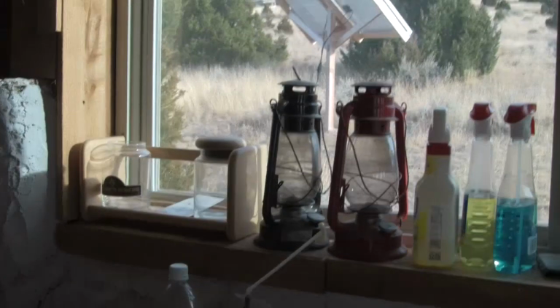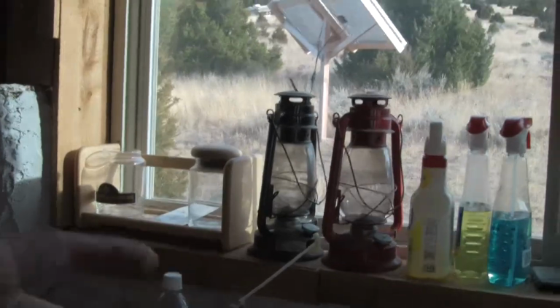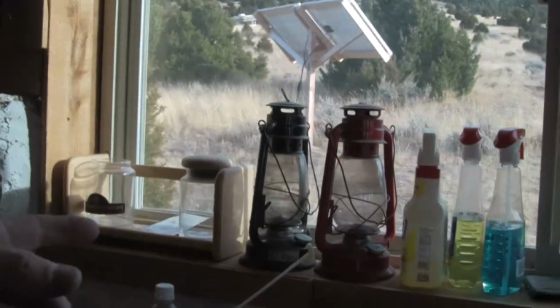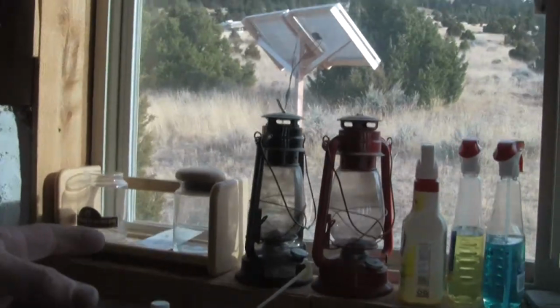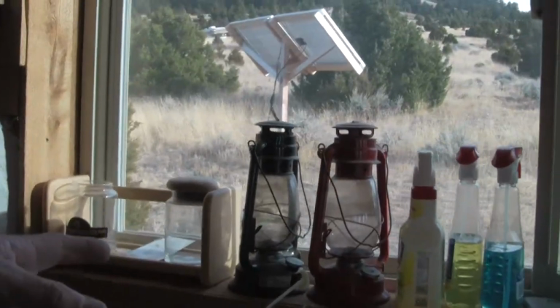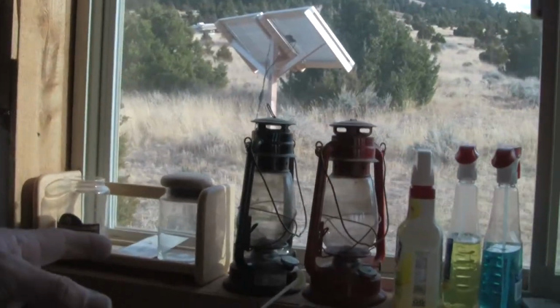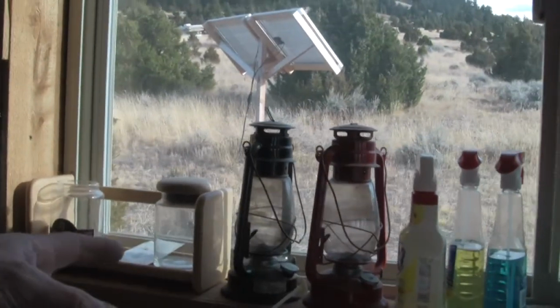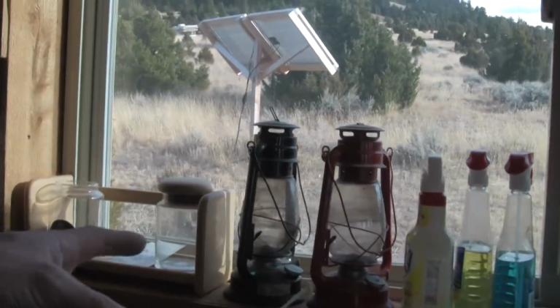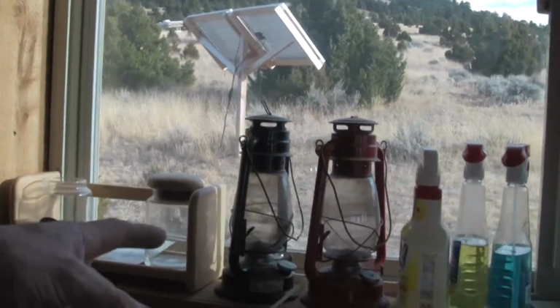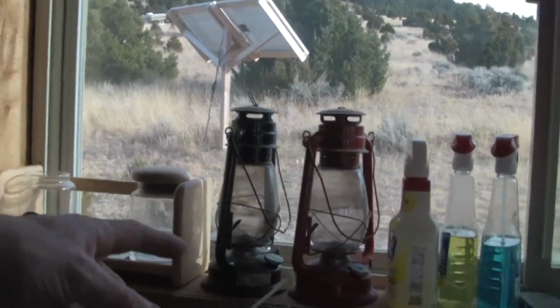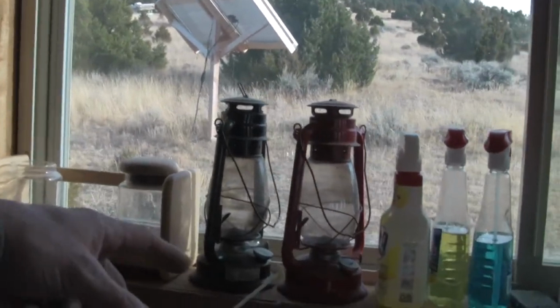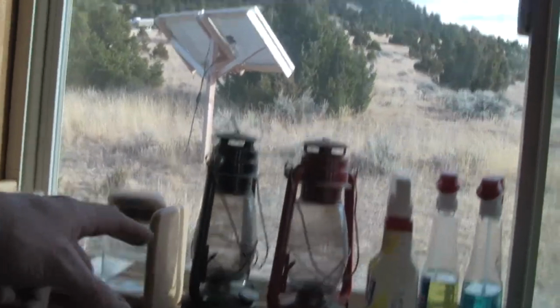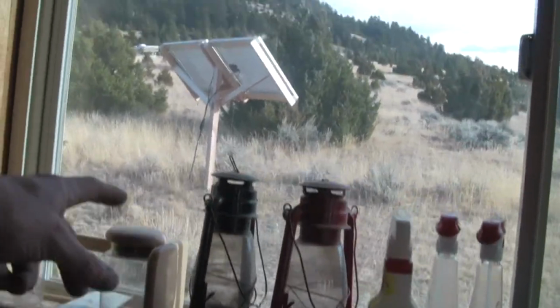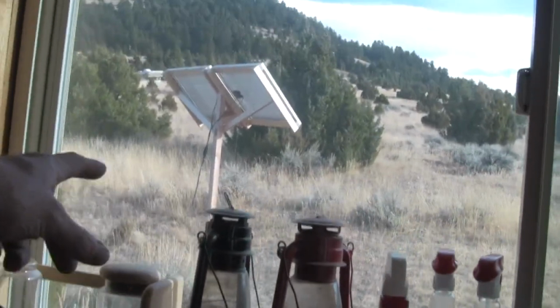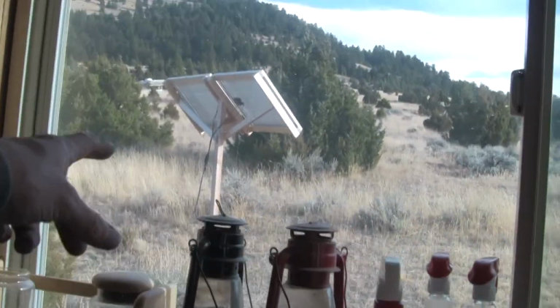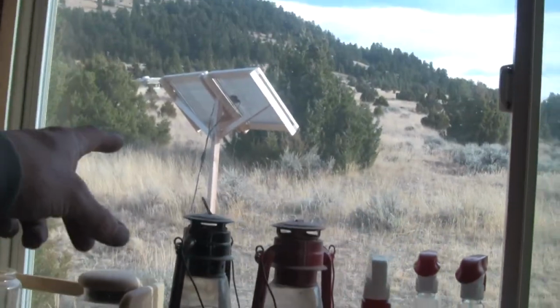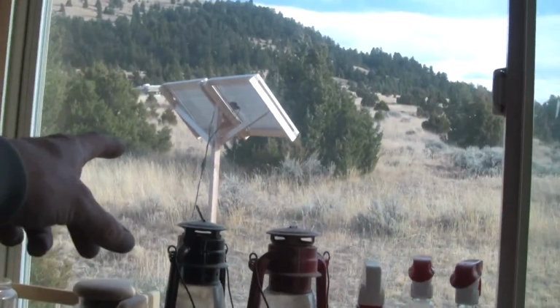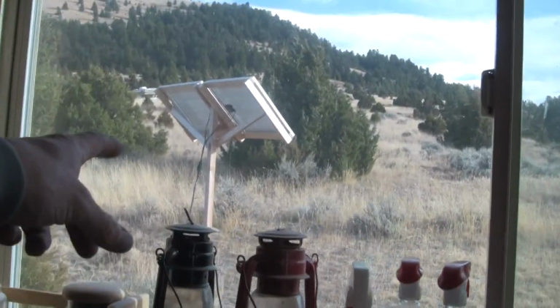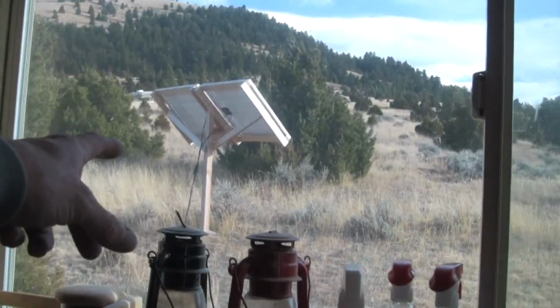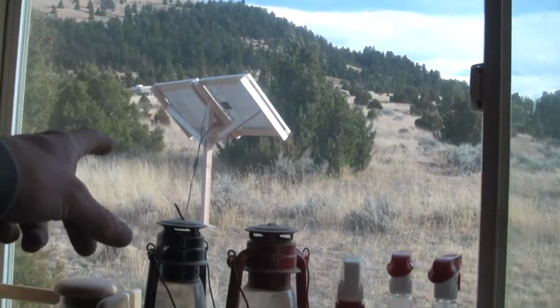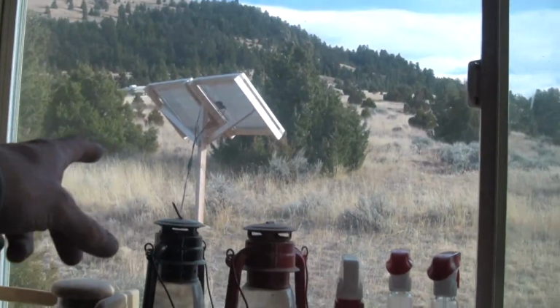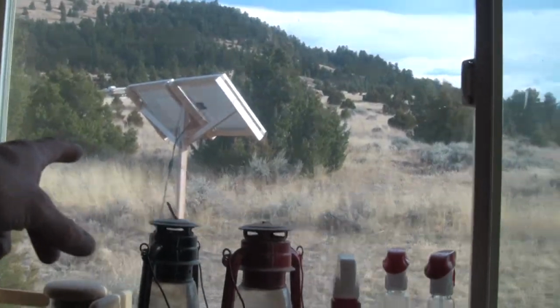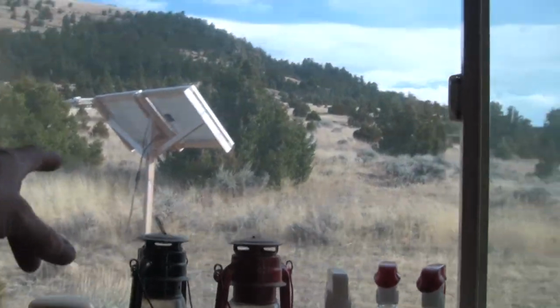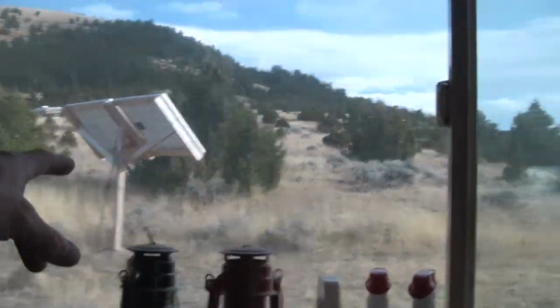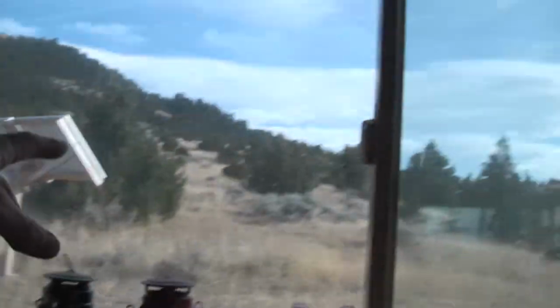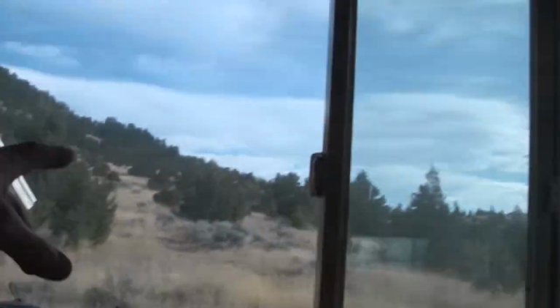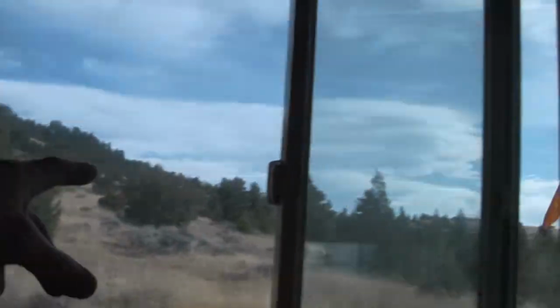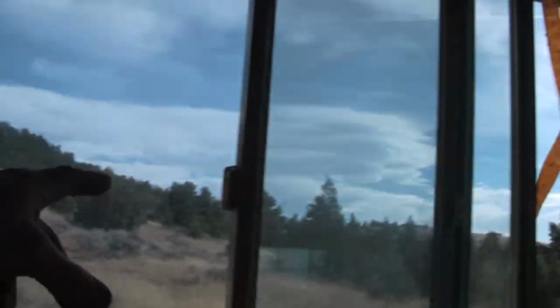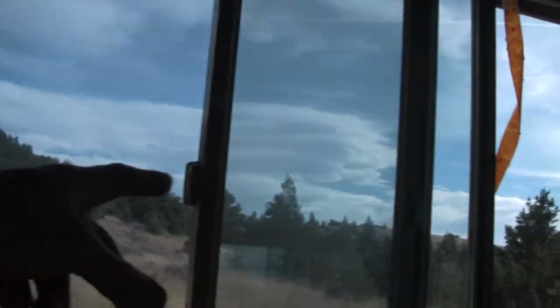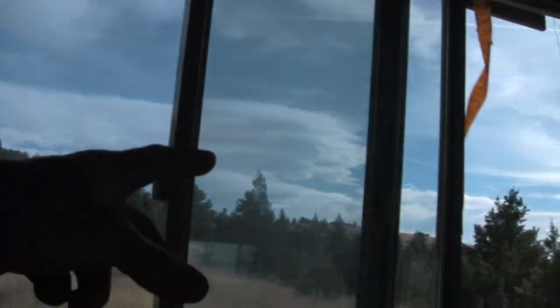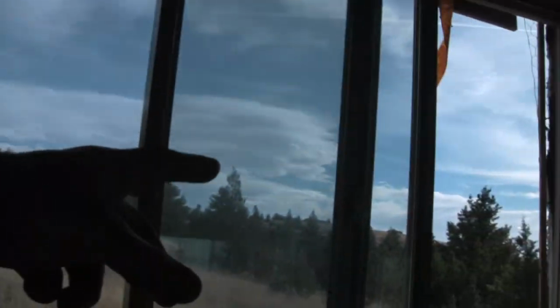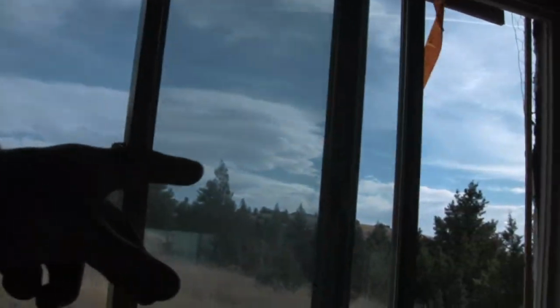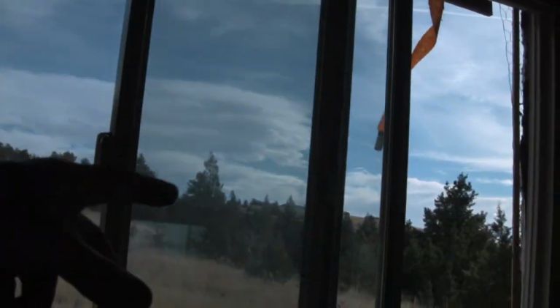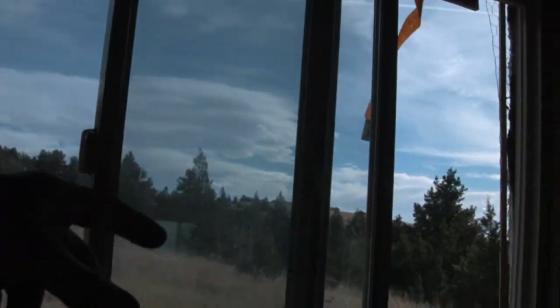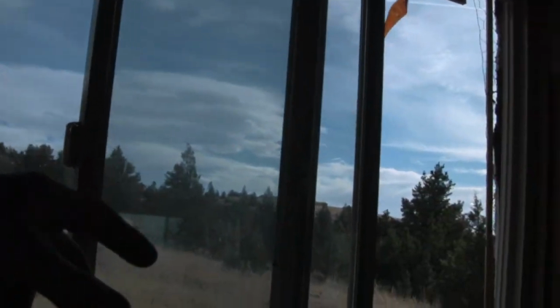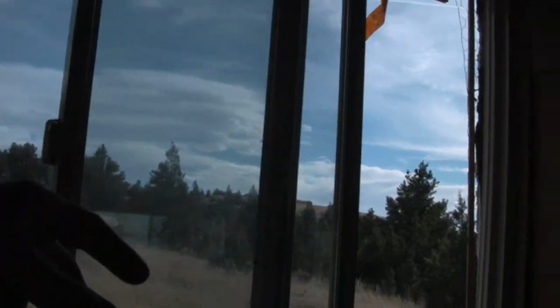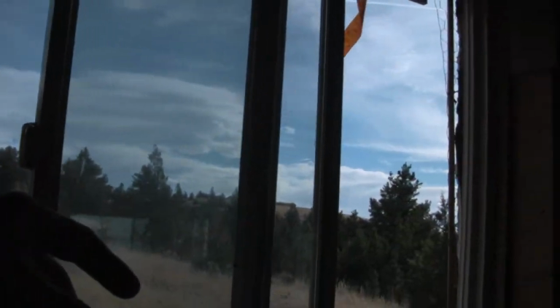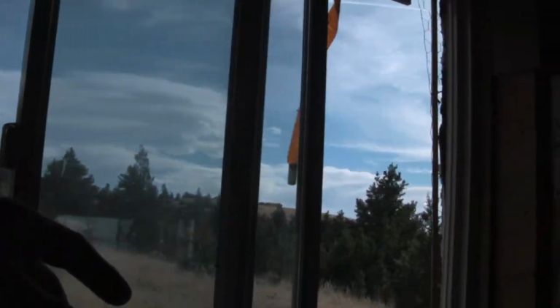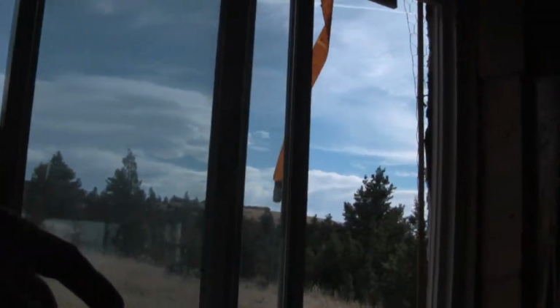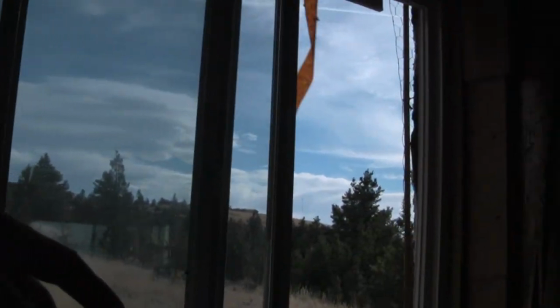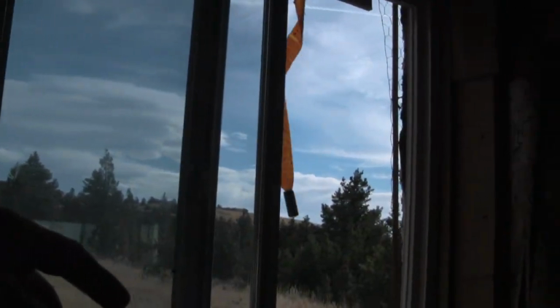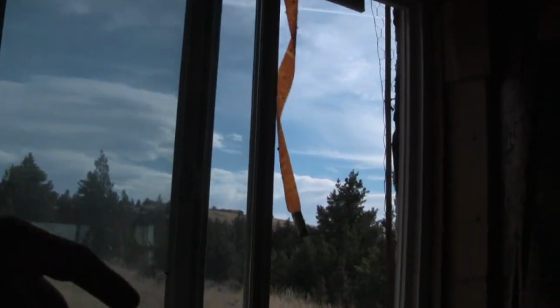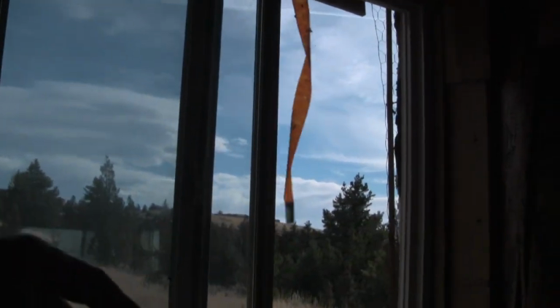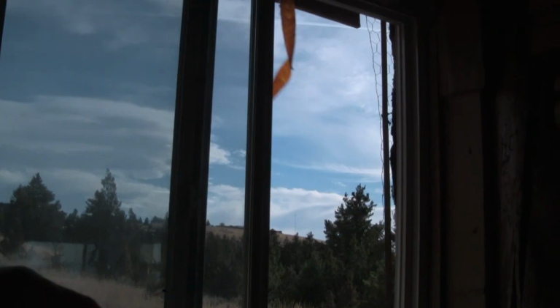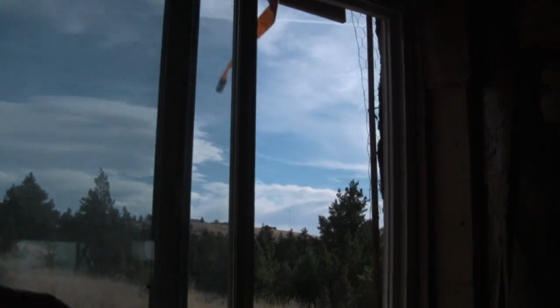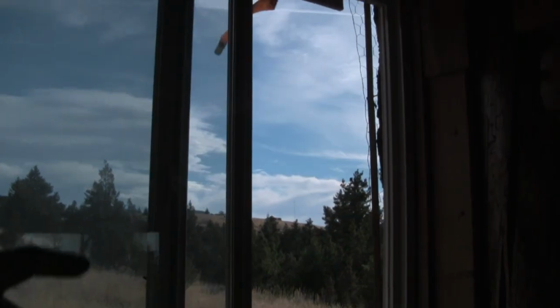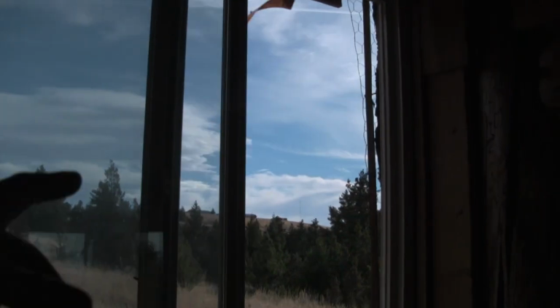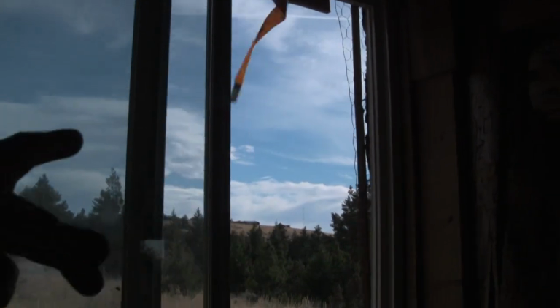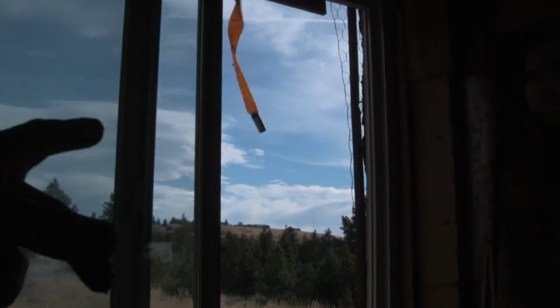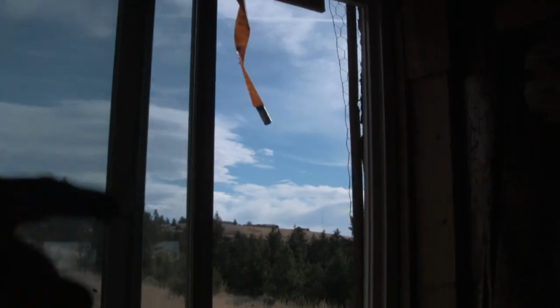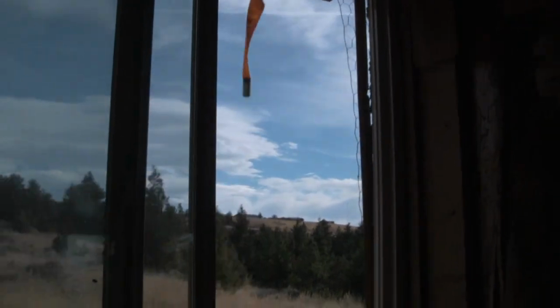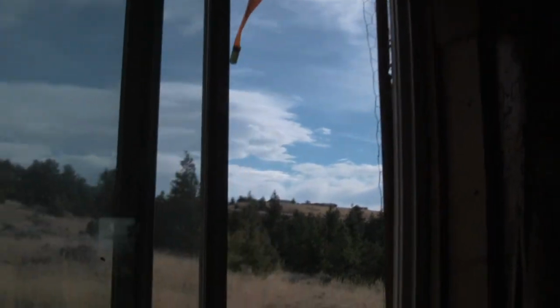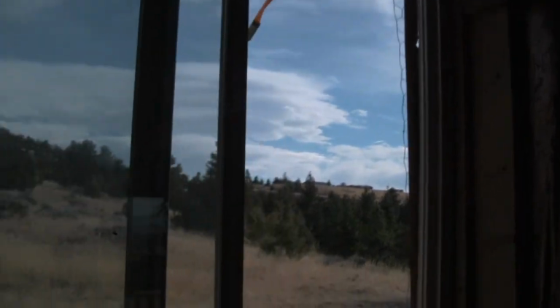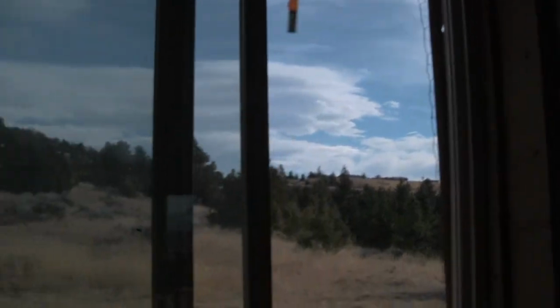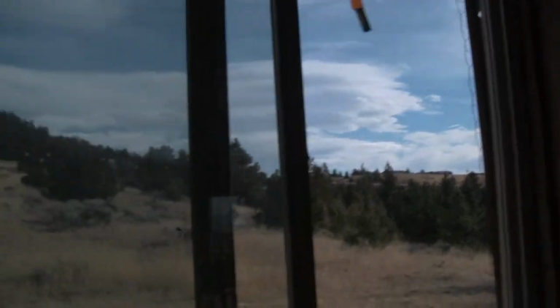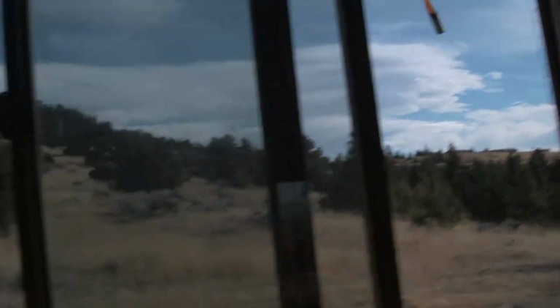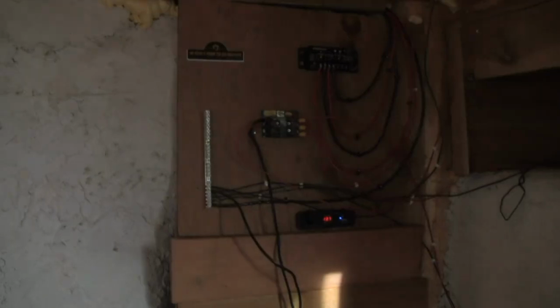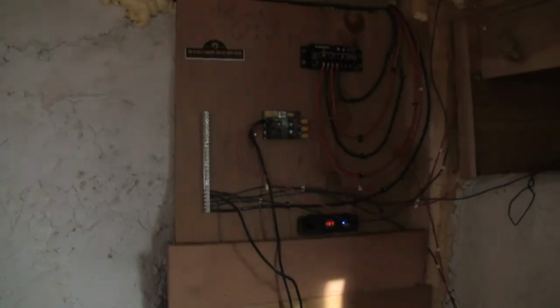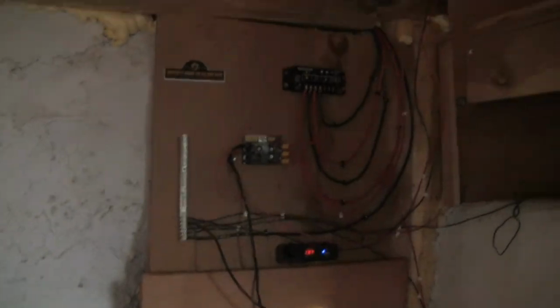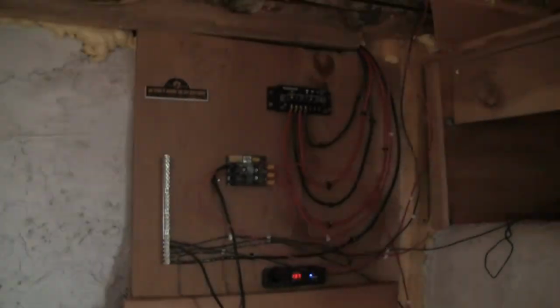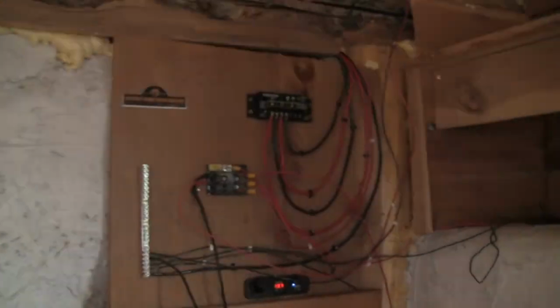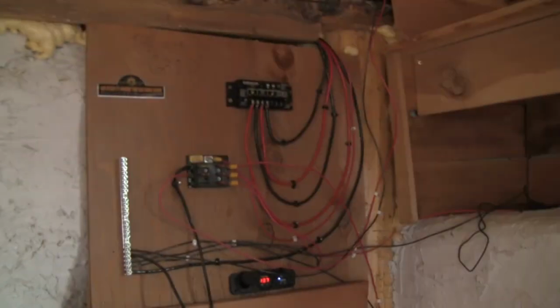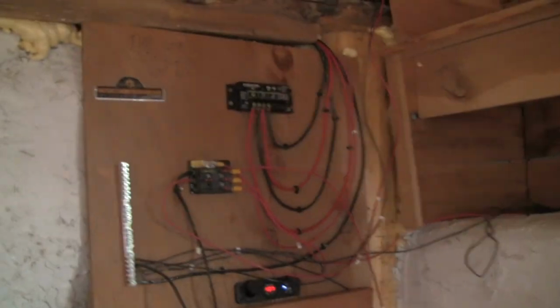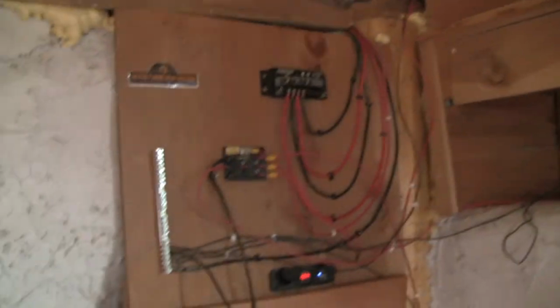Don't need the lanterns anymore because we got solar. There they are looking at the south, out there on this windy day, and that's where the wires come in.